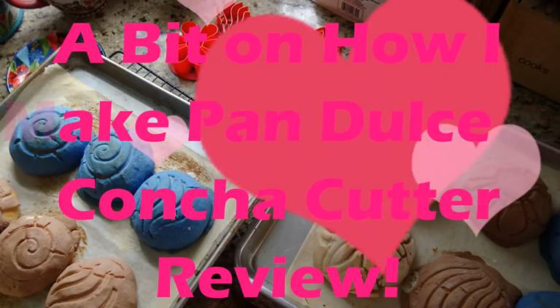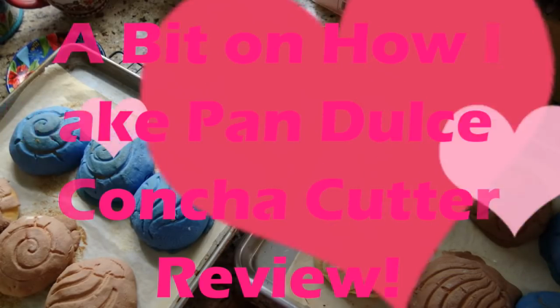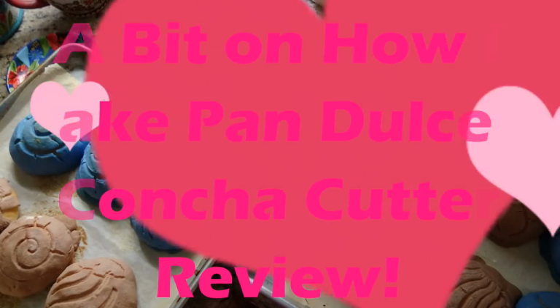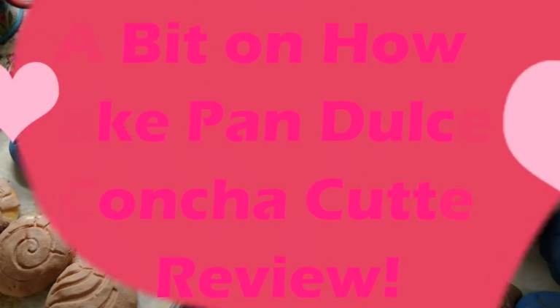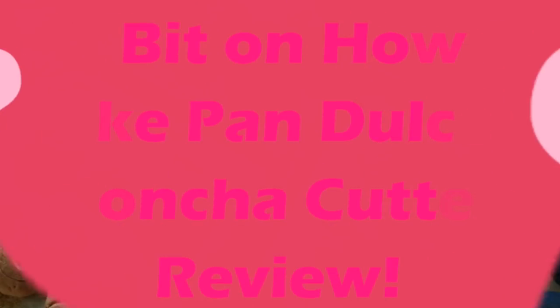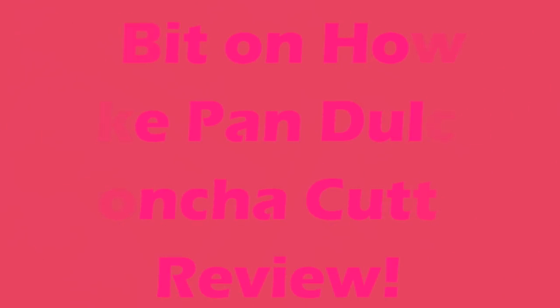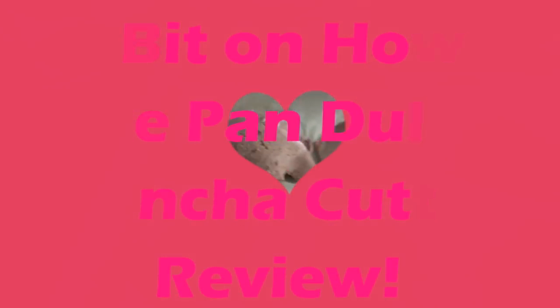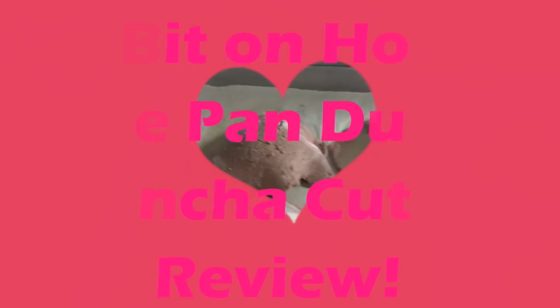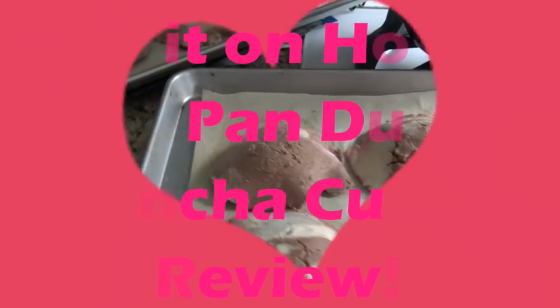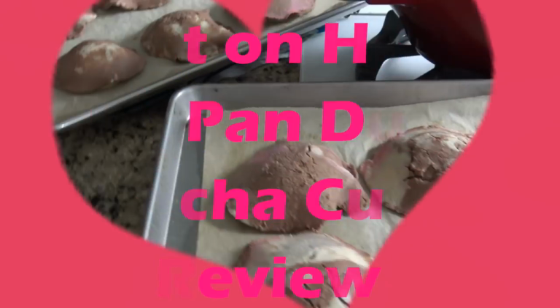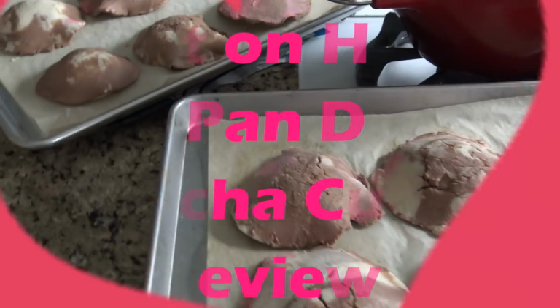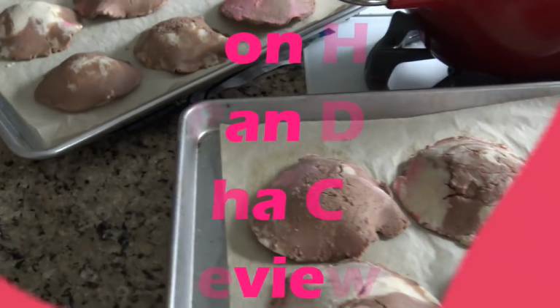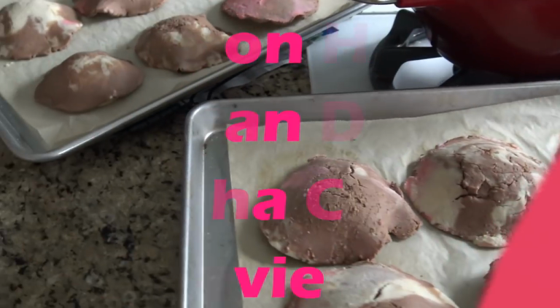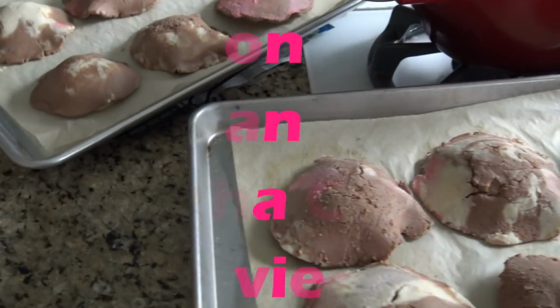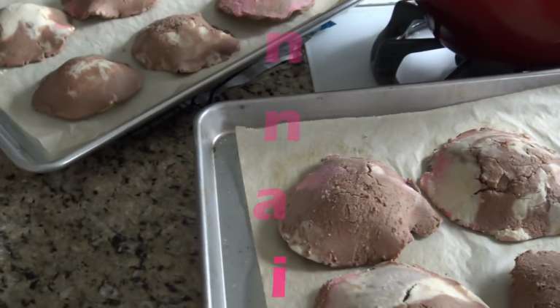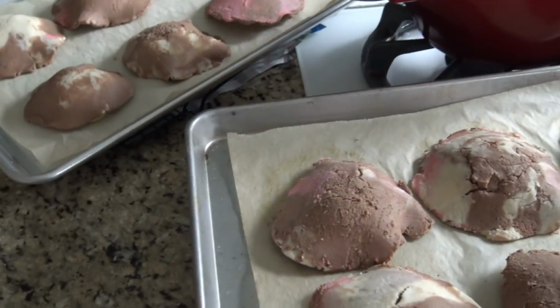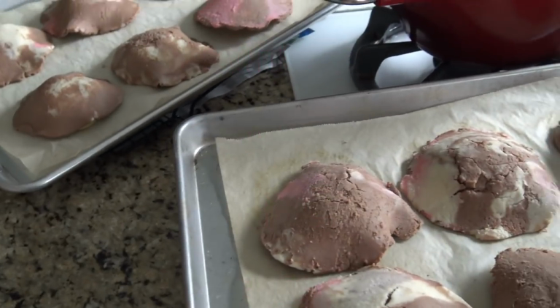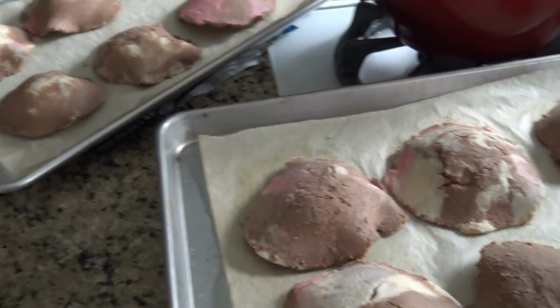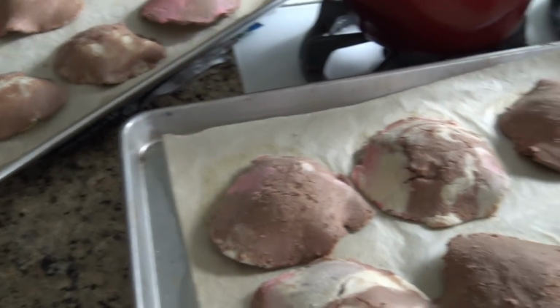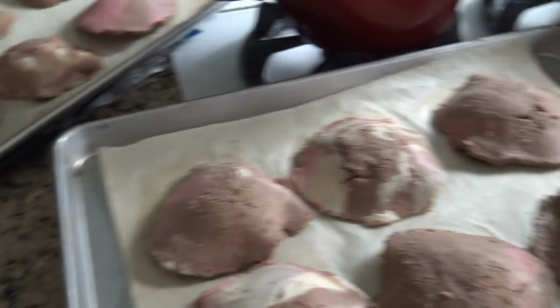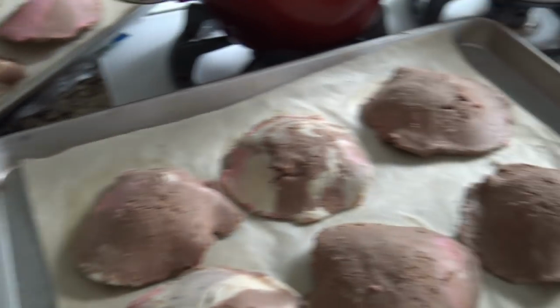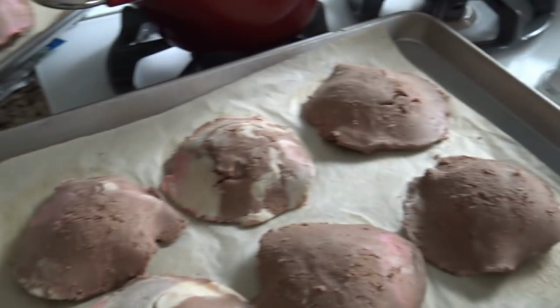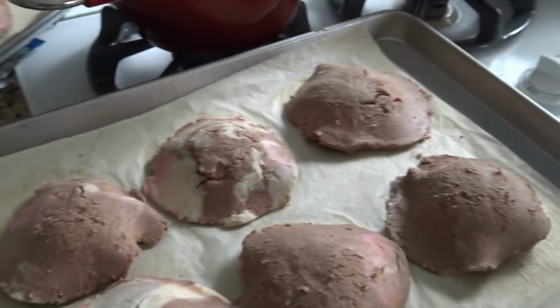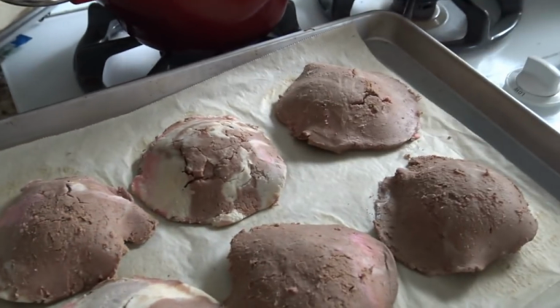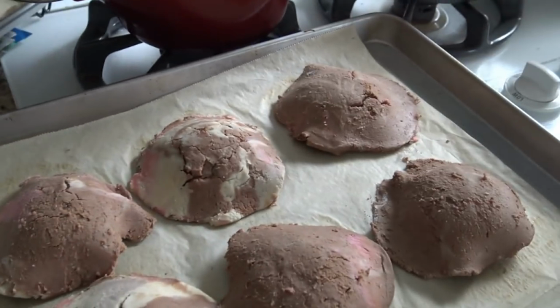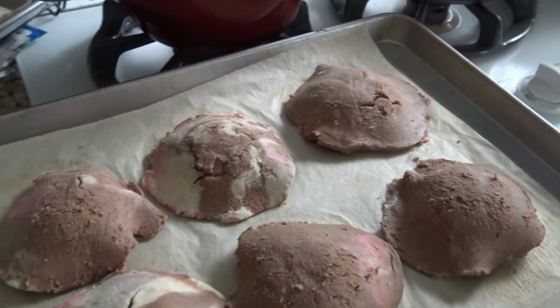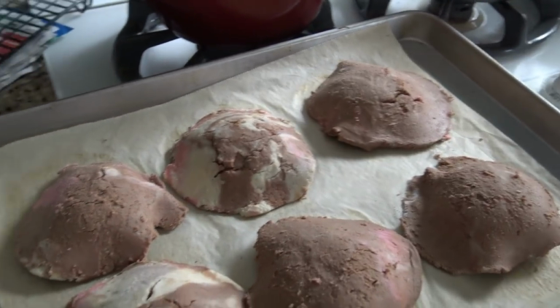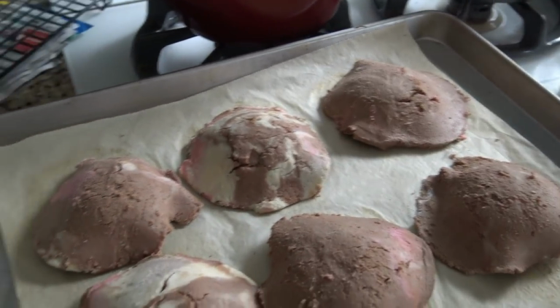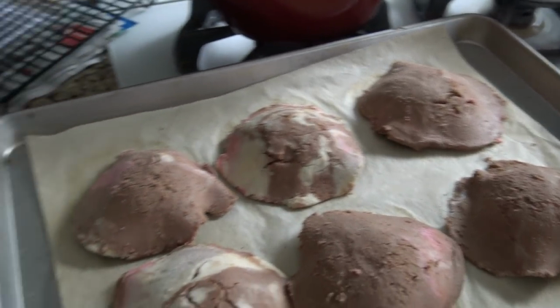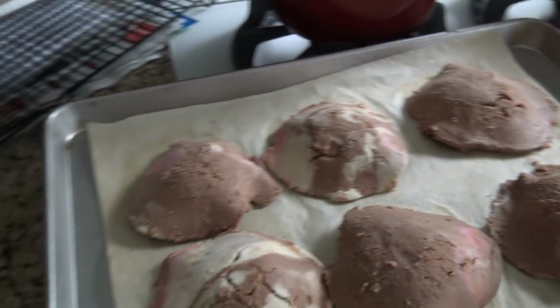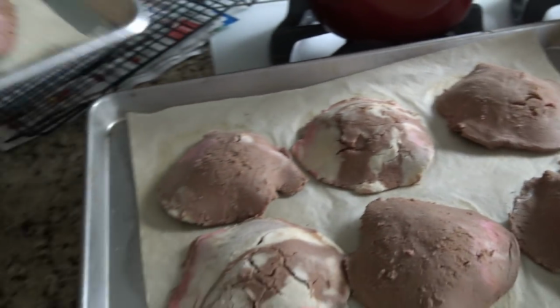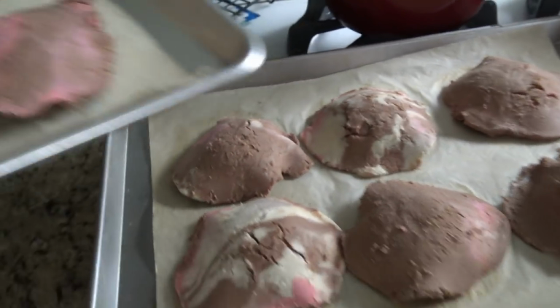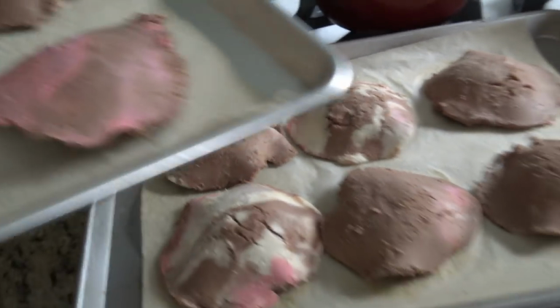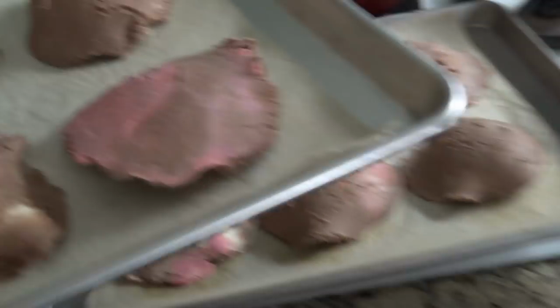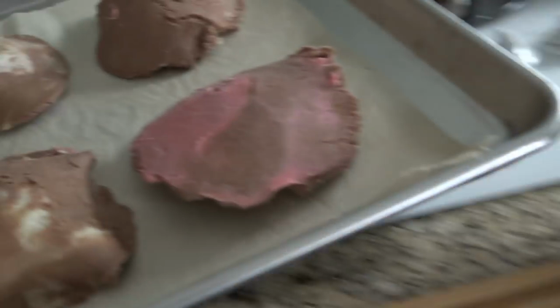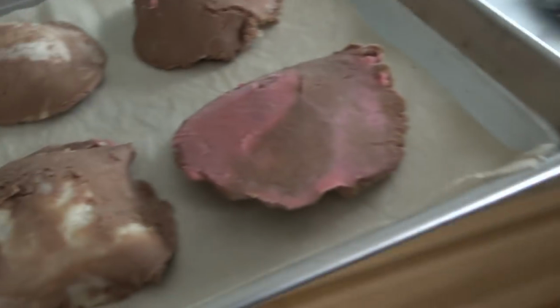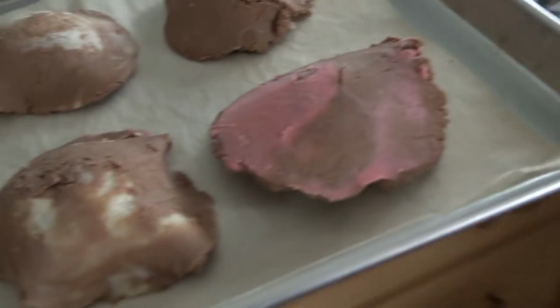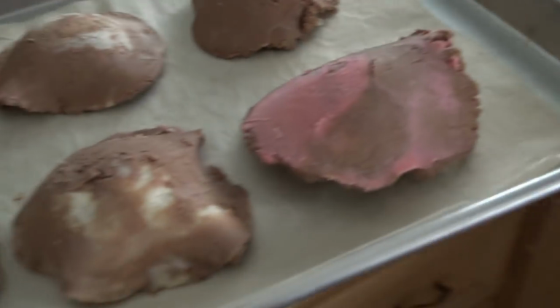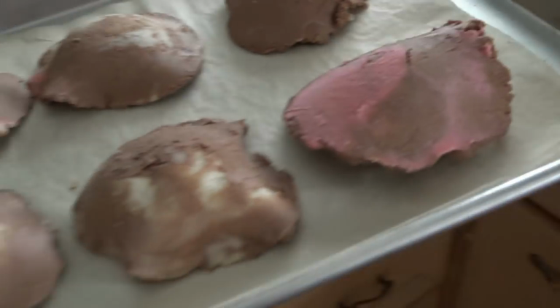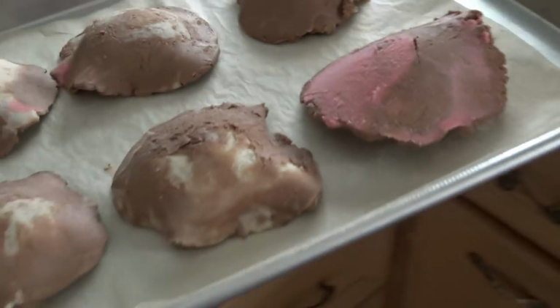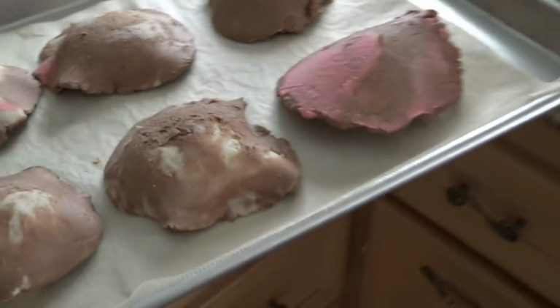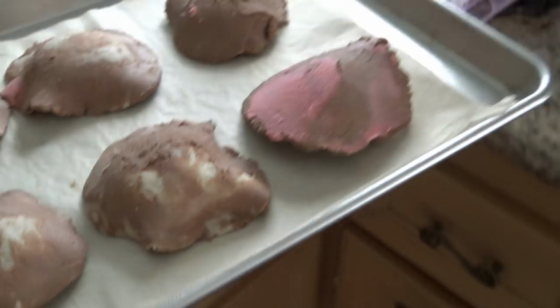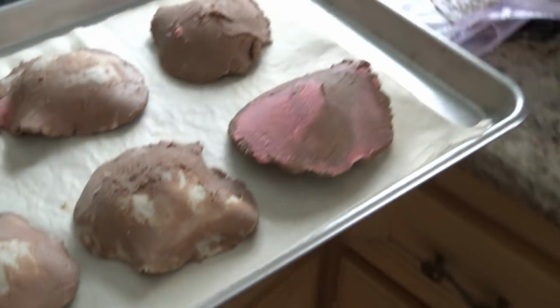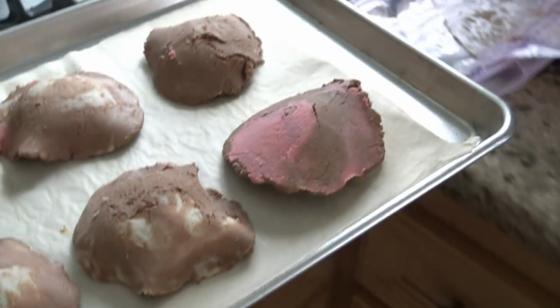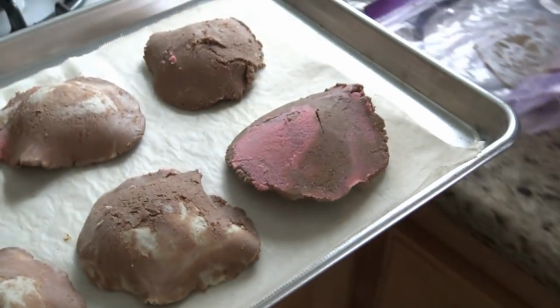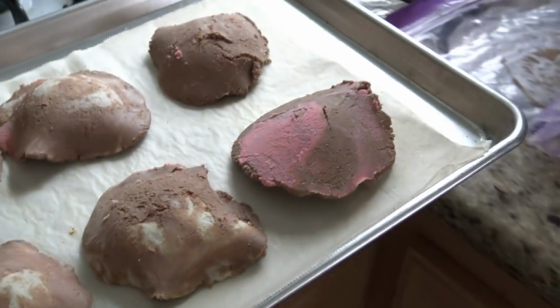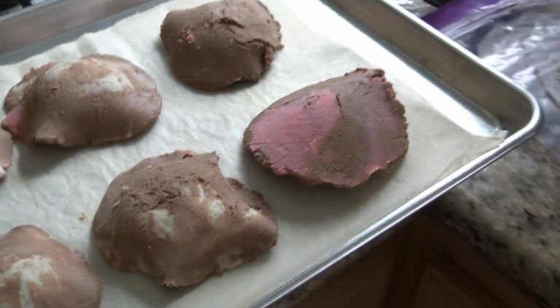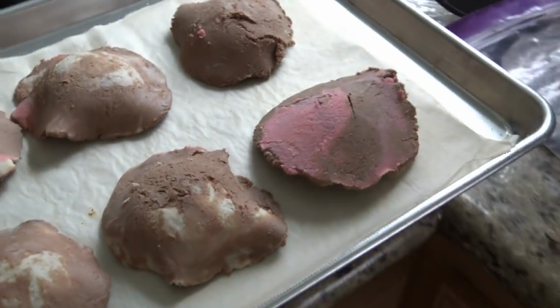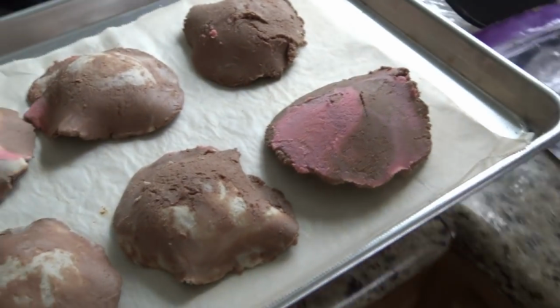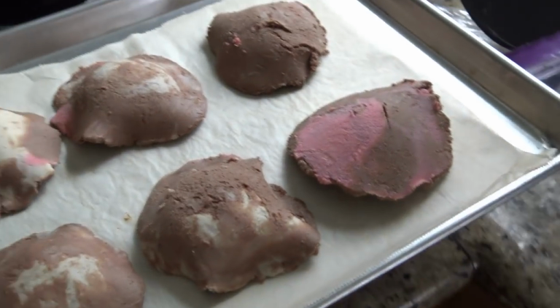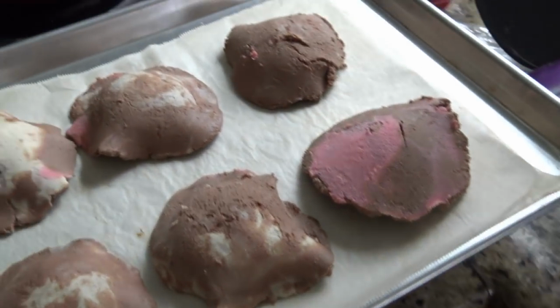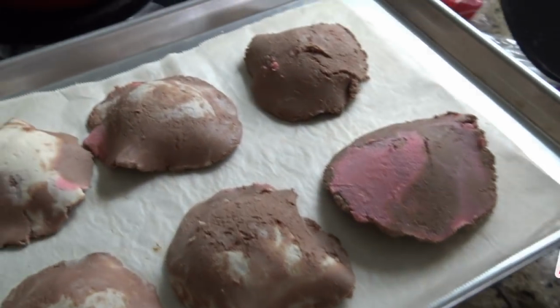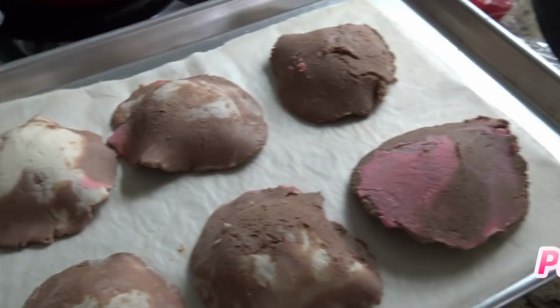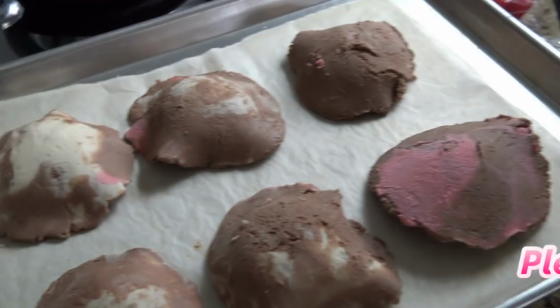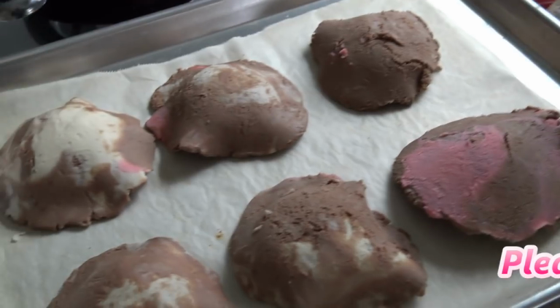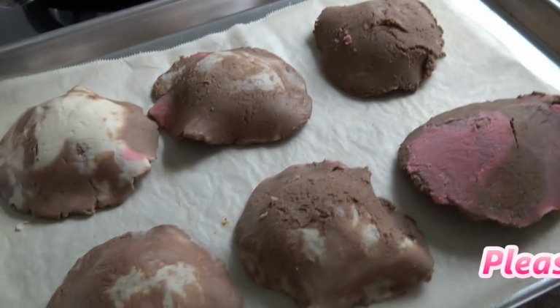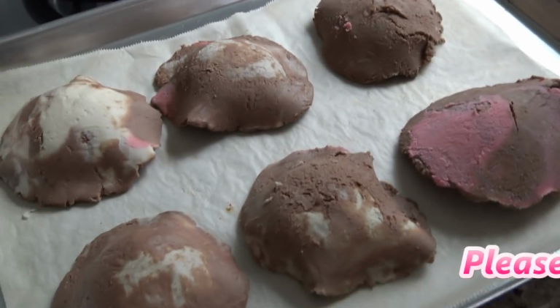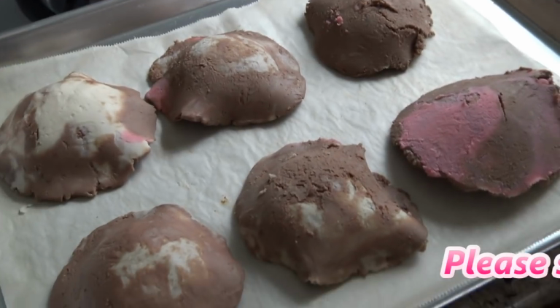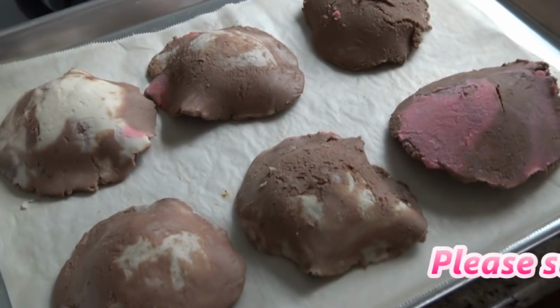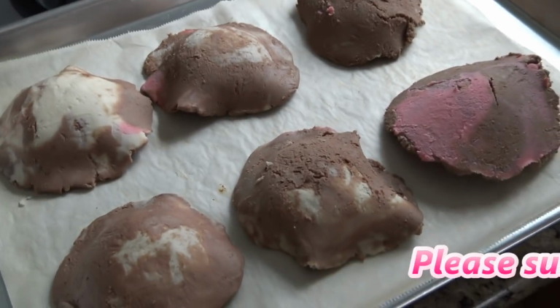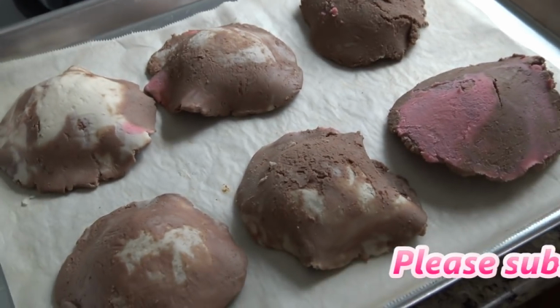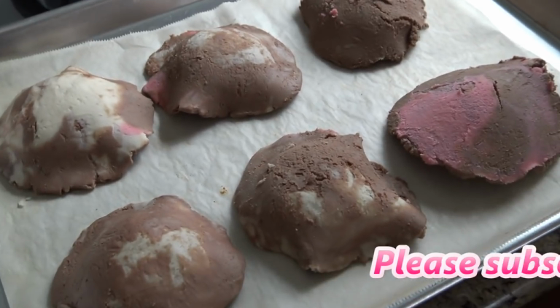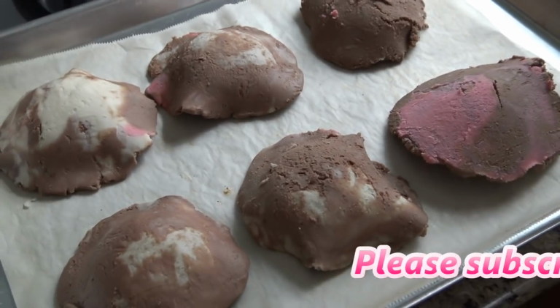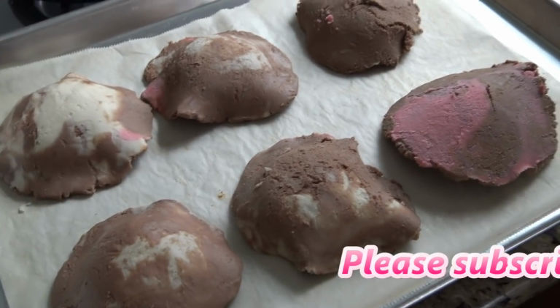Hi guys. This is kind of a silly little quick video. My lighting is kind of dark — it's been raining — but I just want to show you guys.